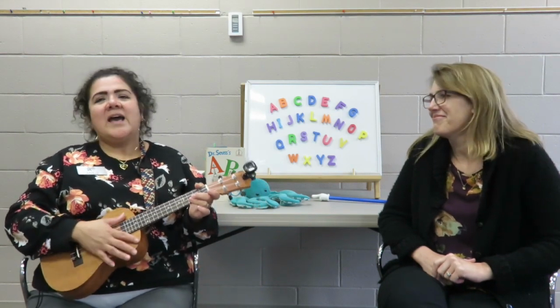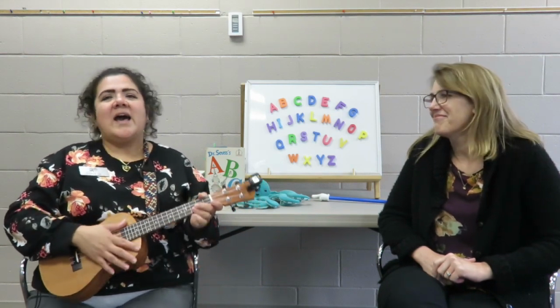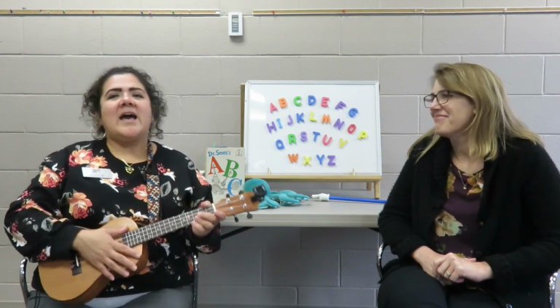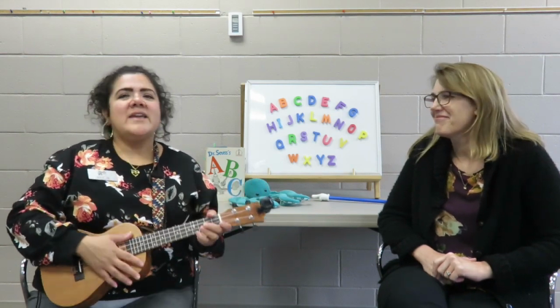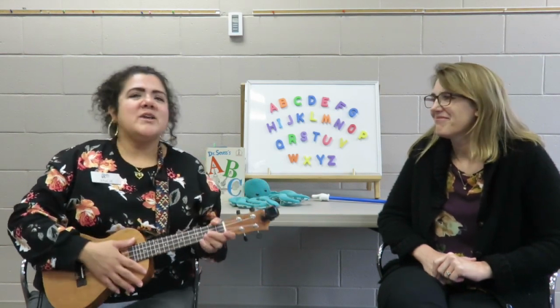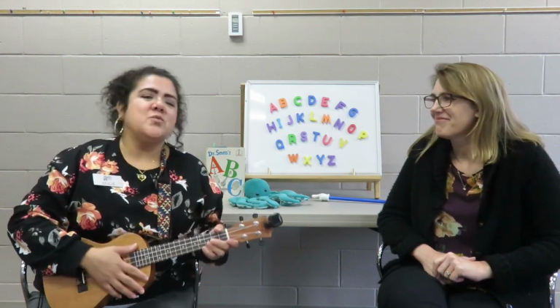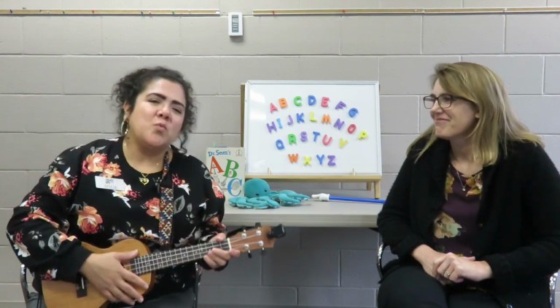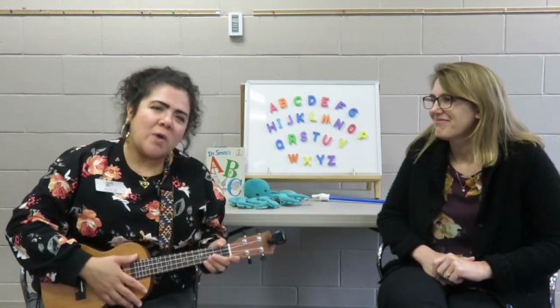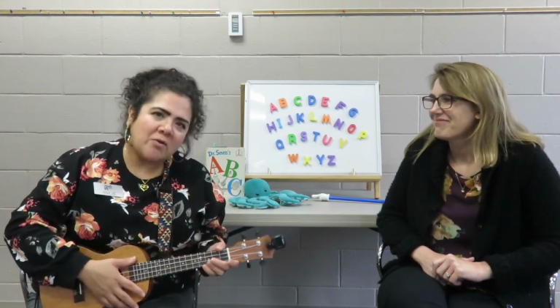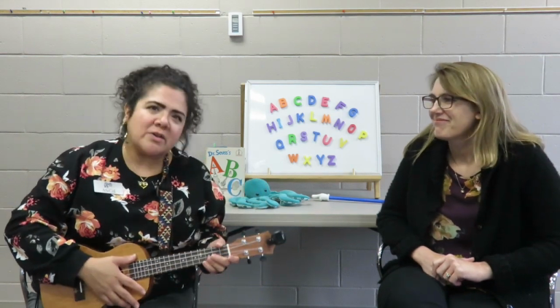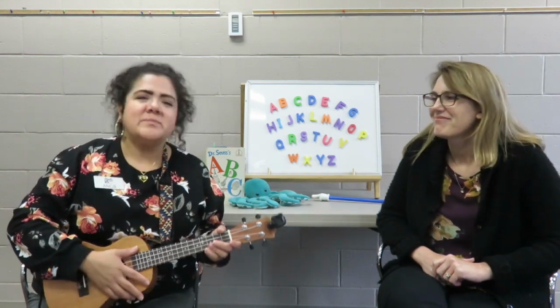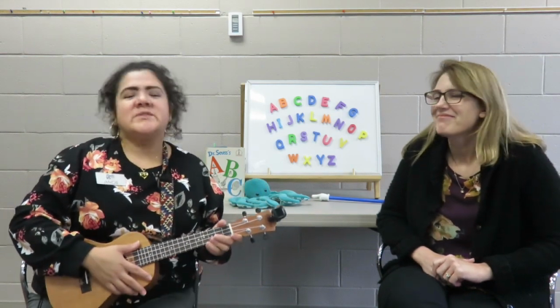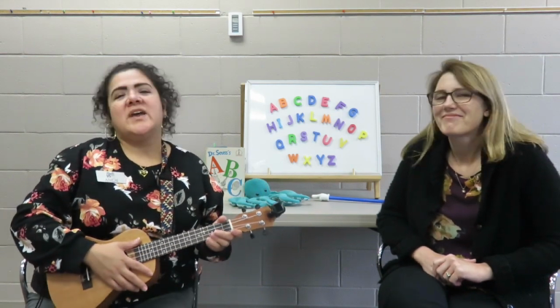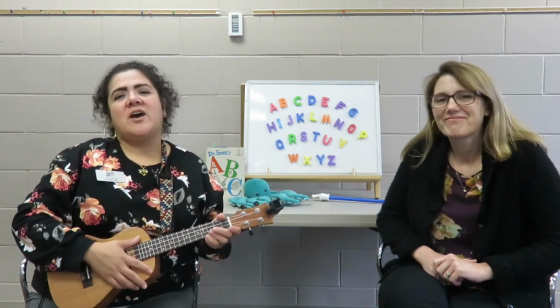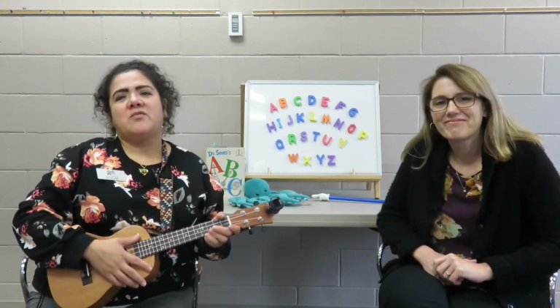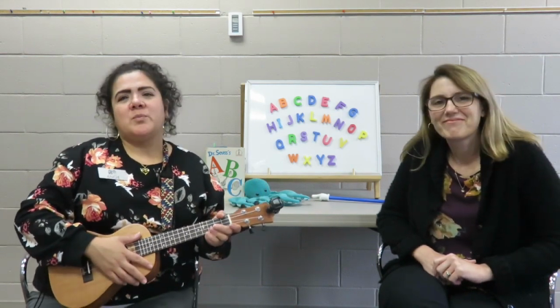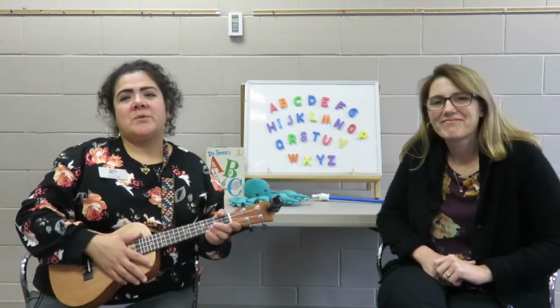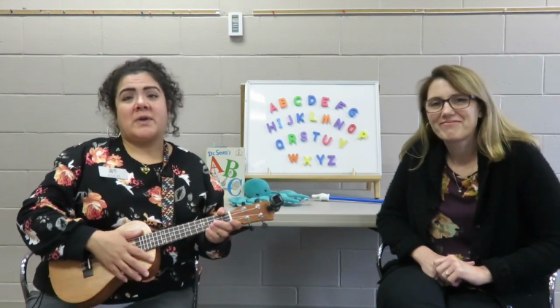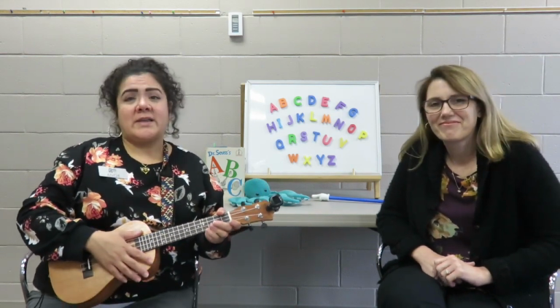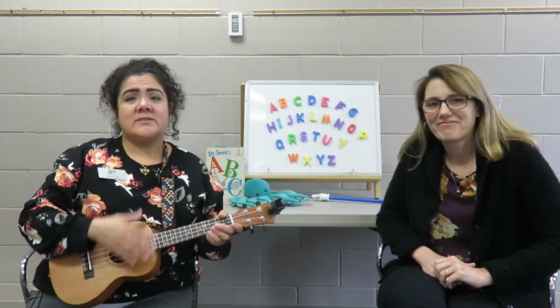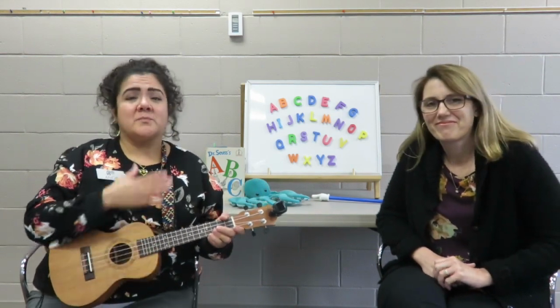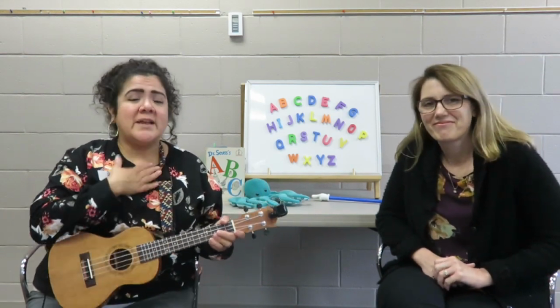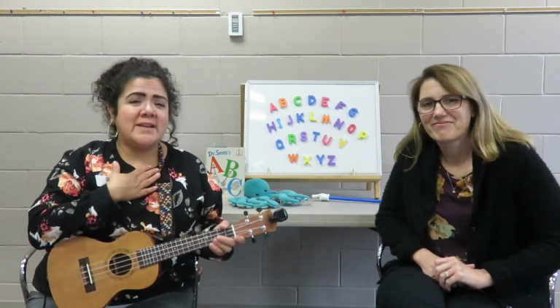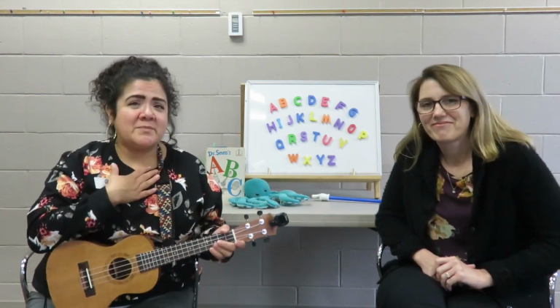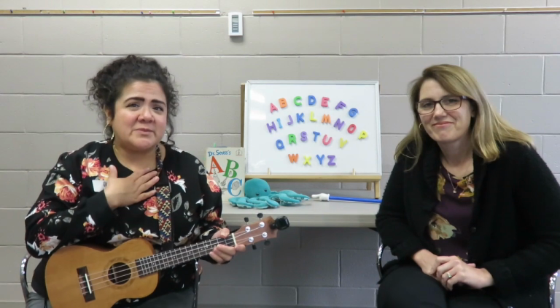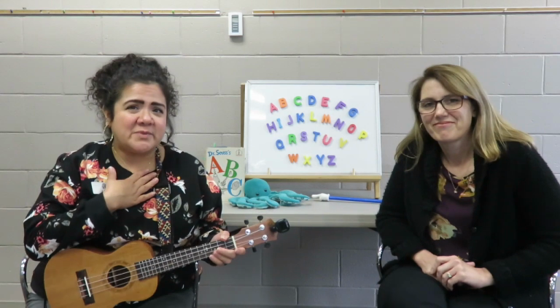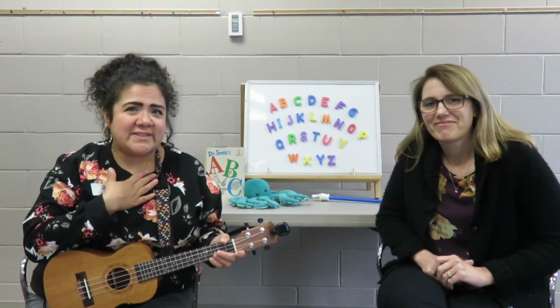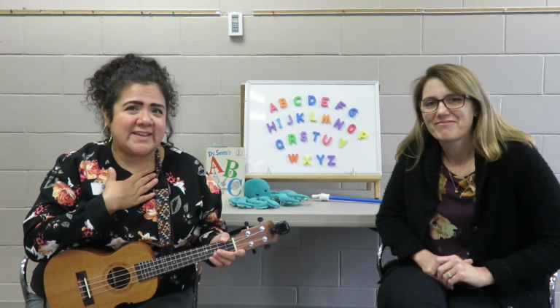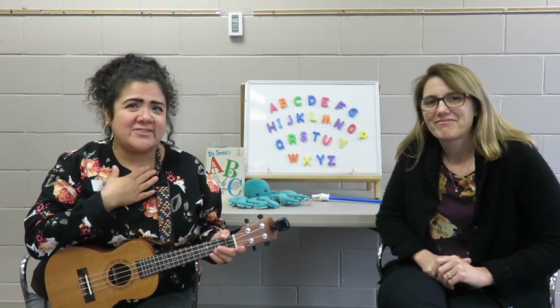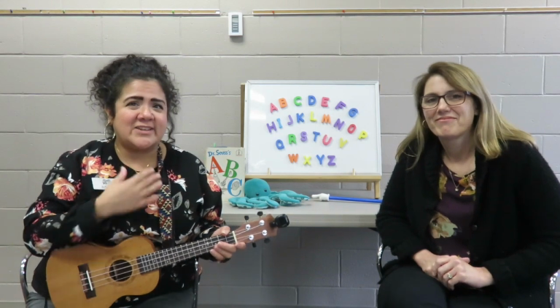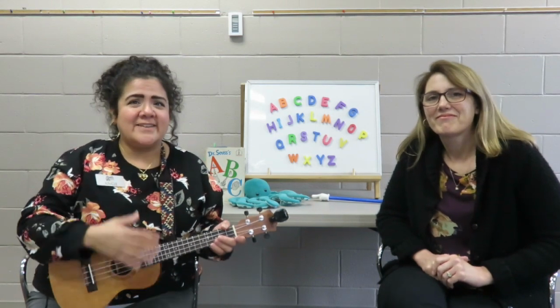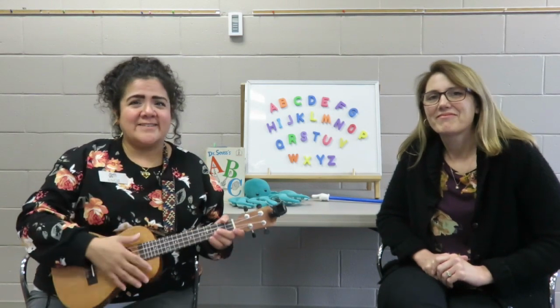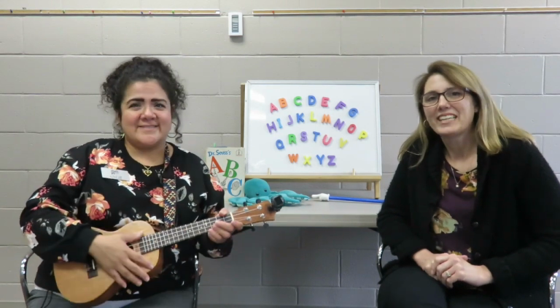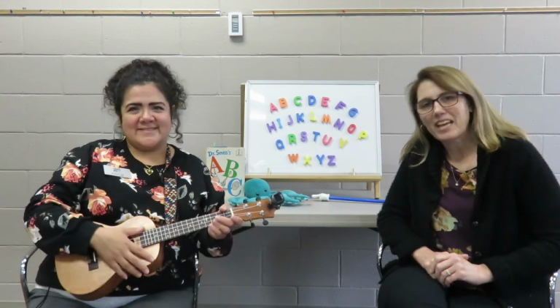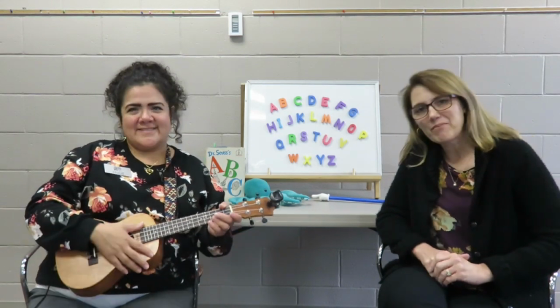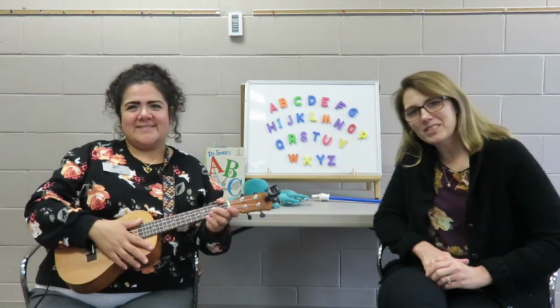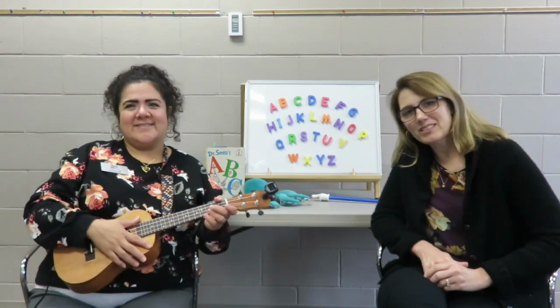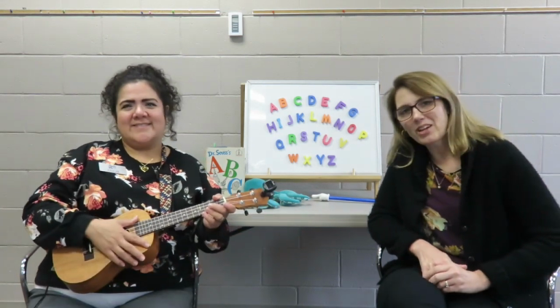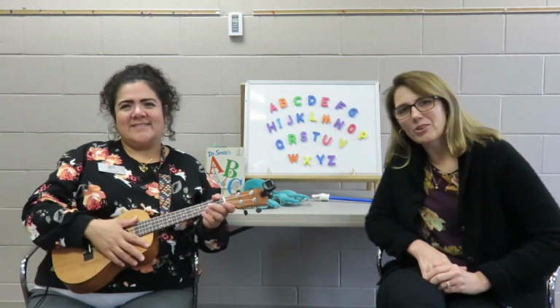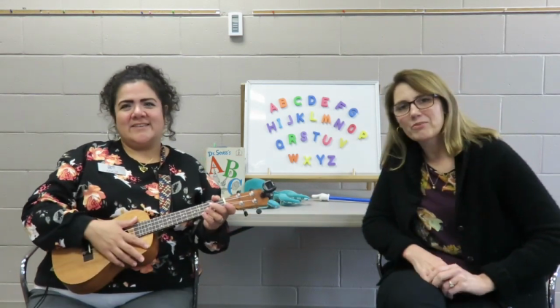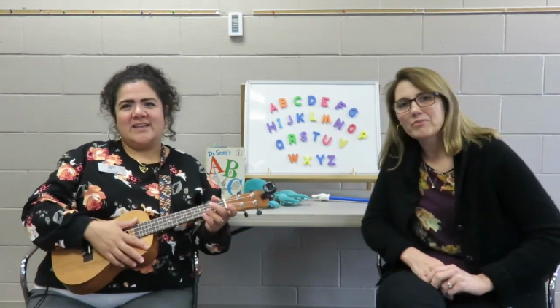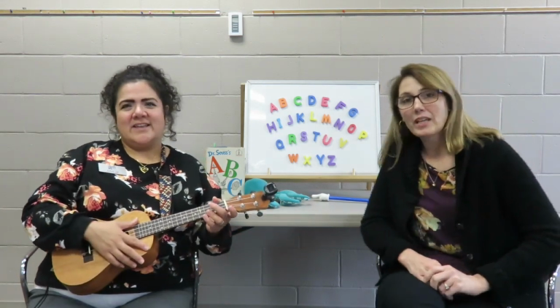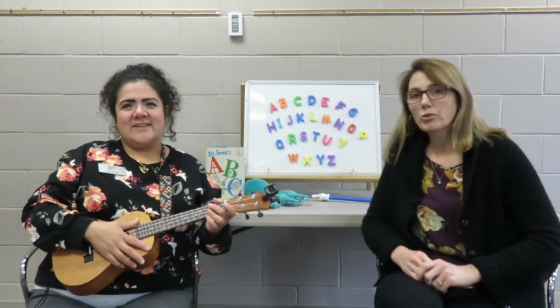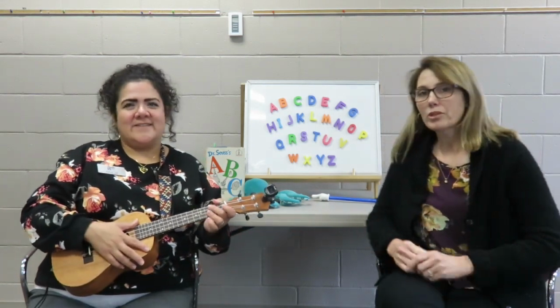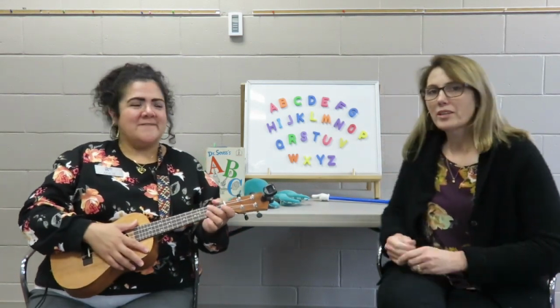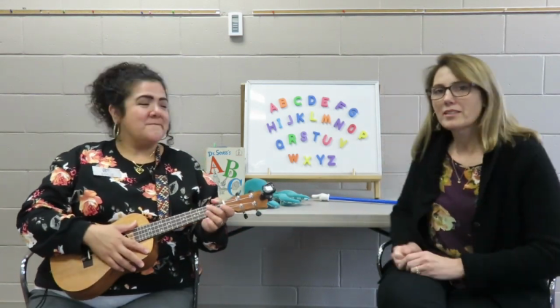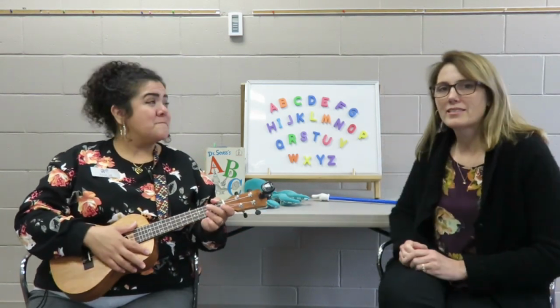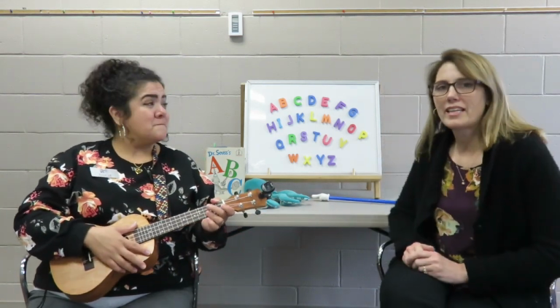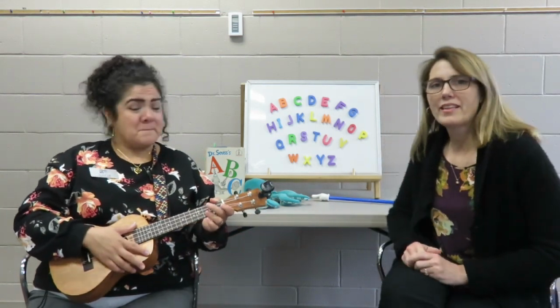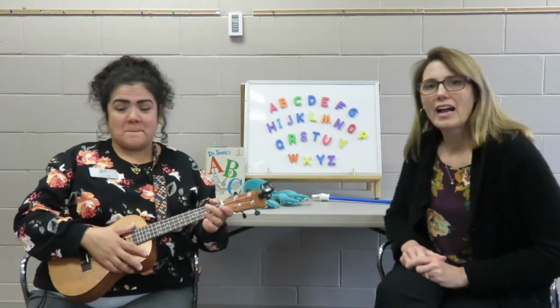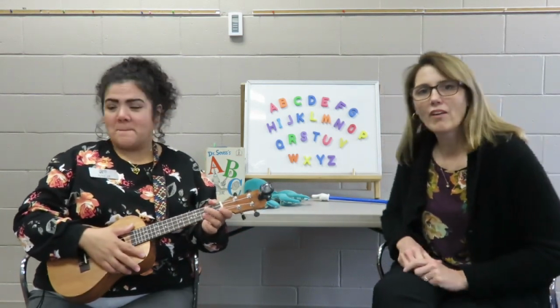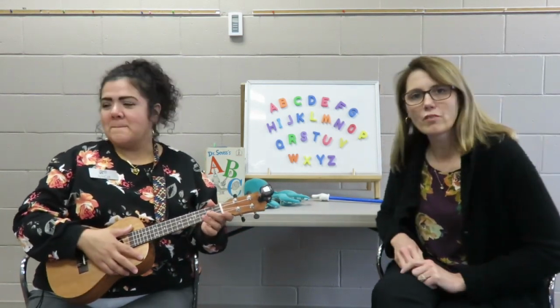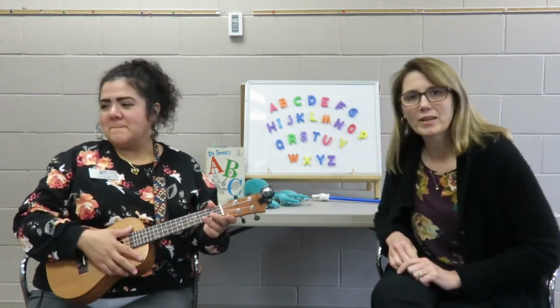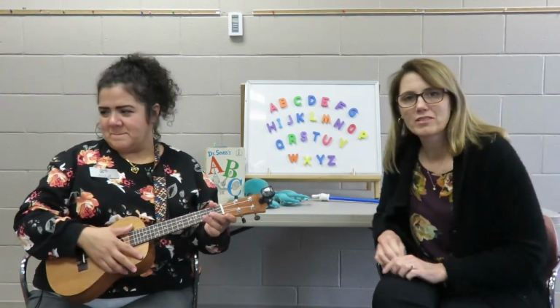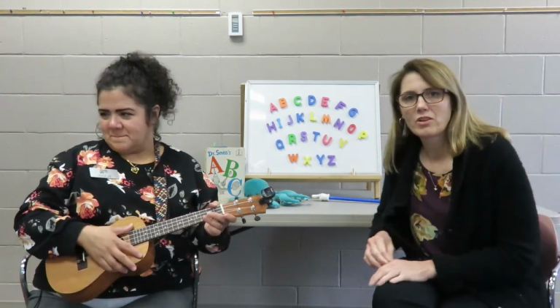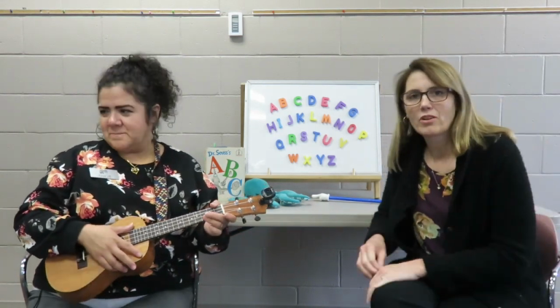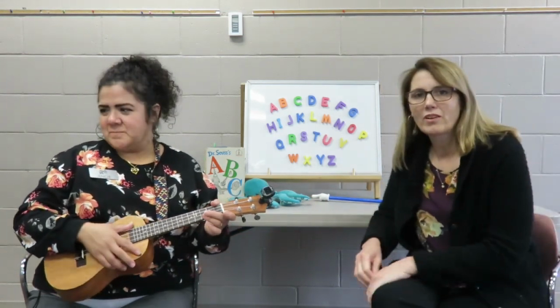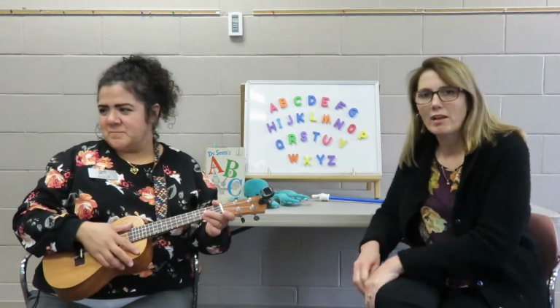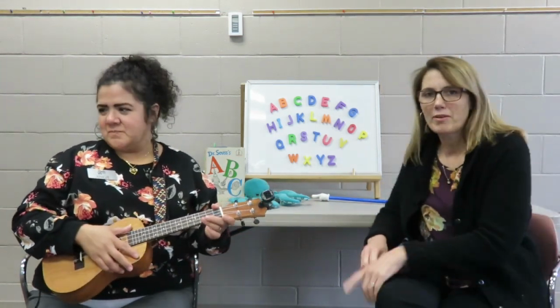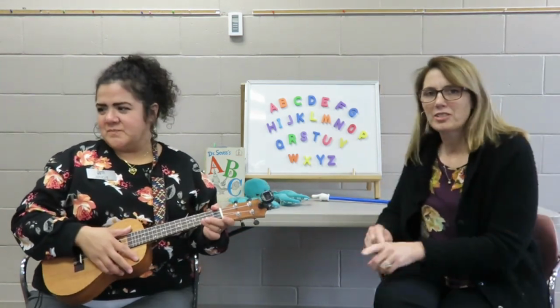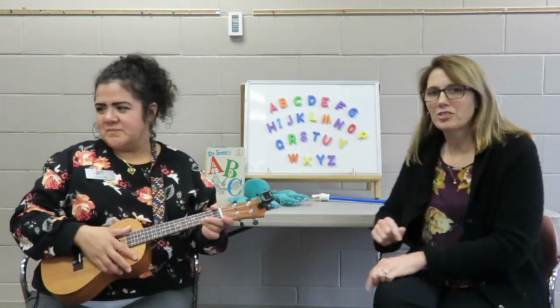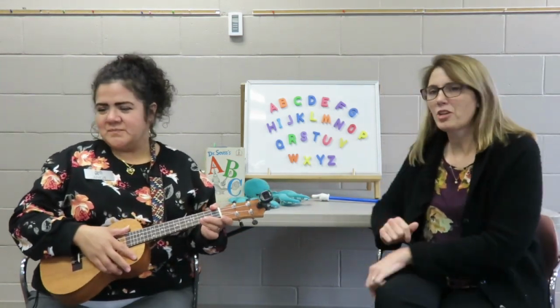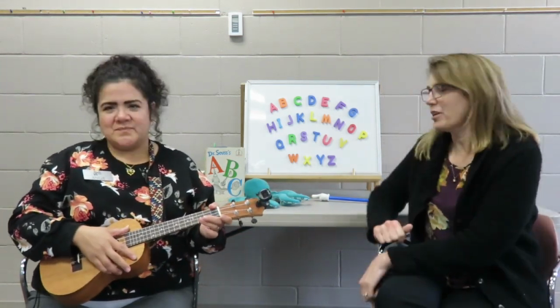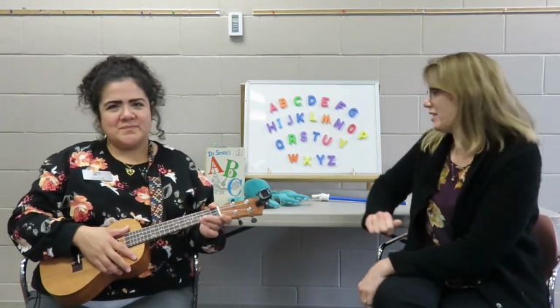Hi and welcome to Alphabet Bites. My name is Miss Angie. And I'm Mrs. O. And we're going to sing the alphabet song. I bet you know it.